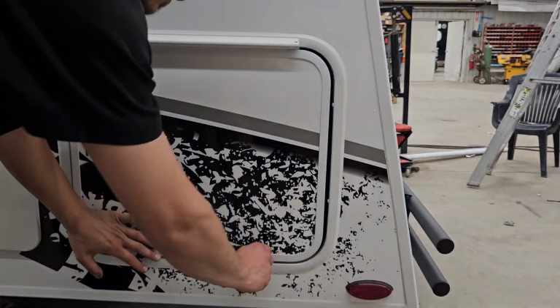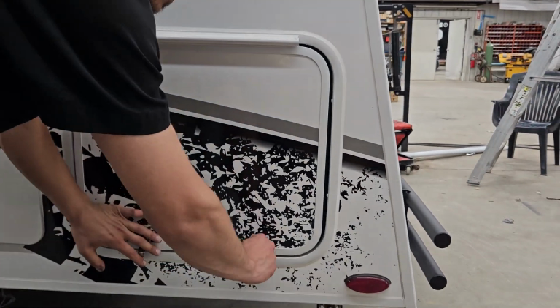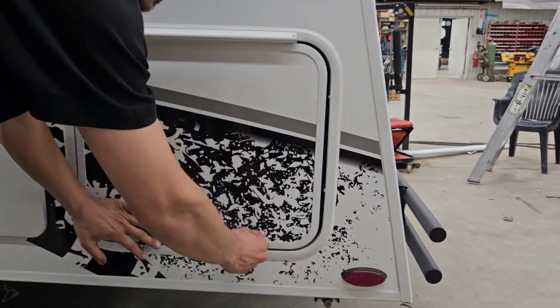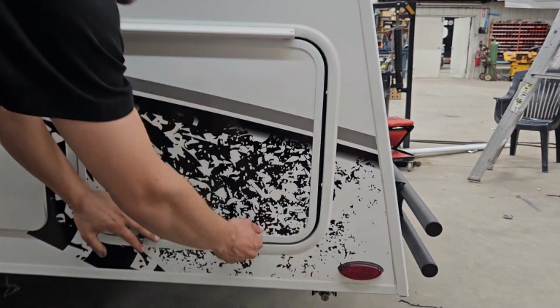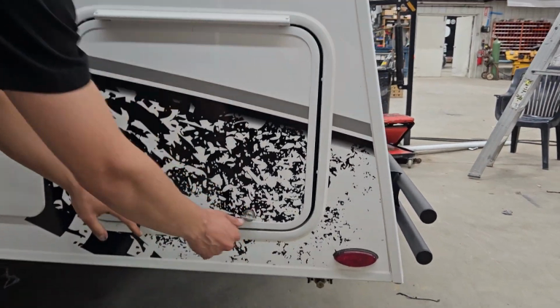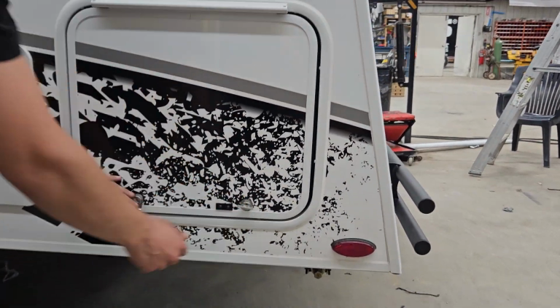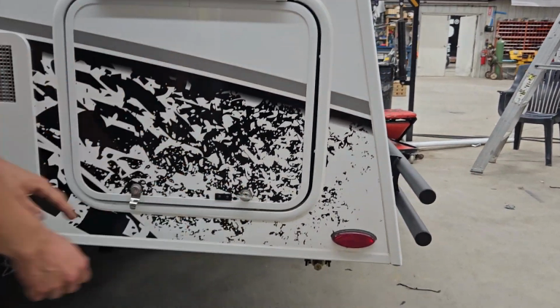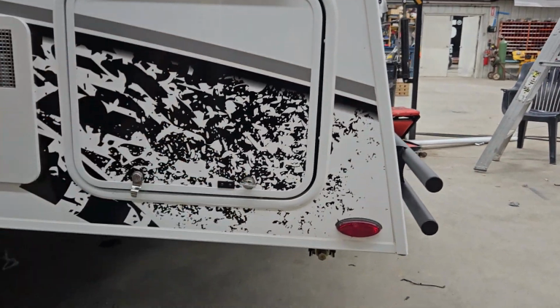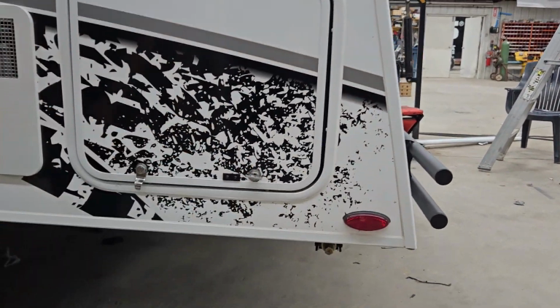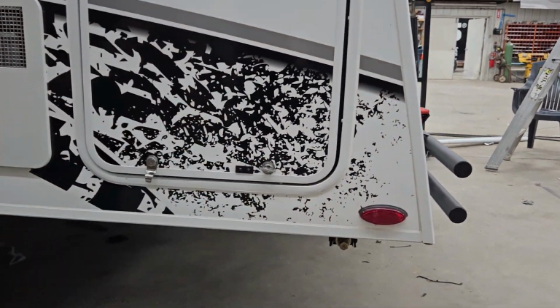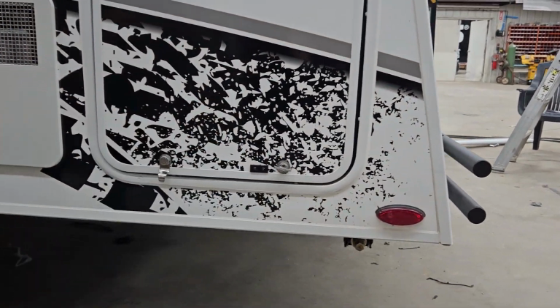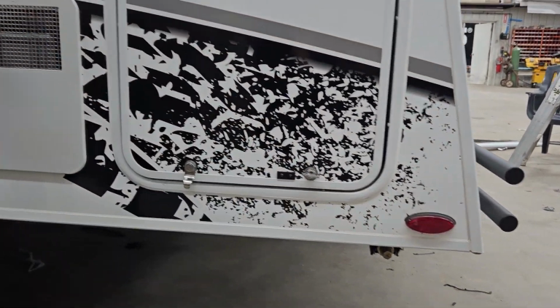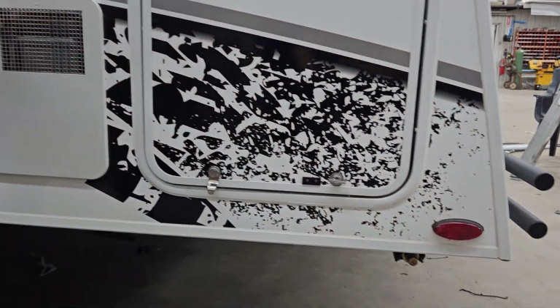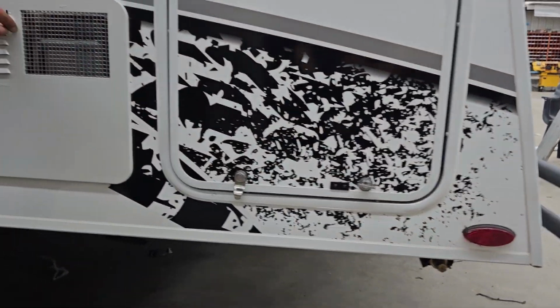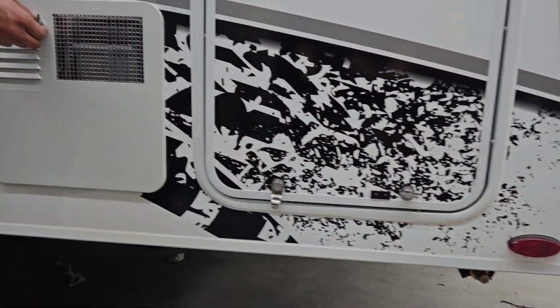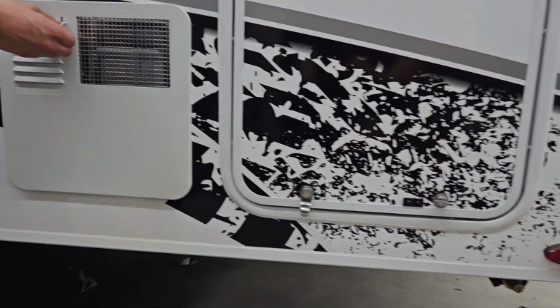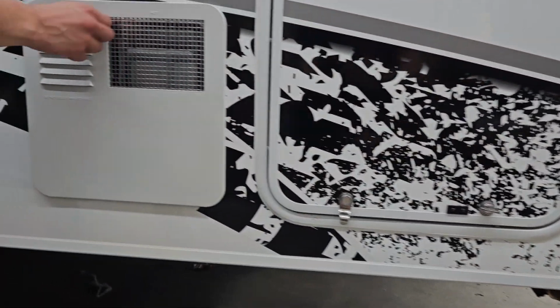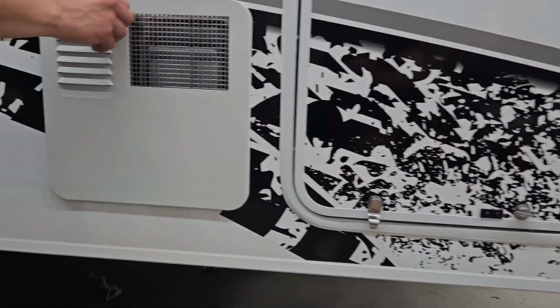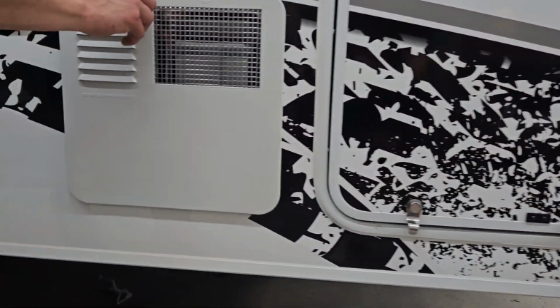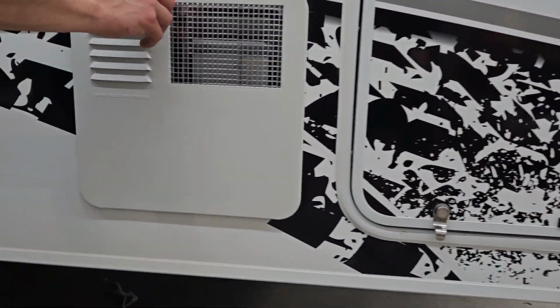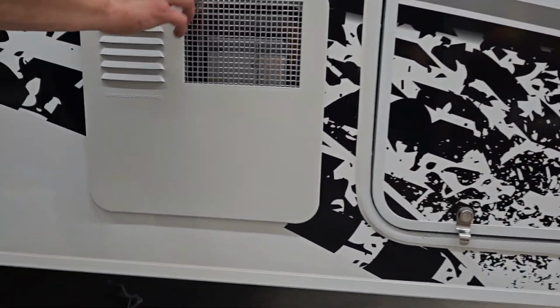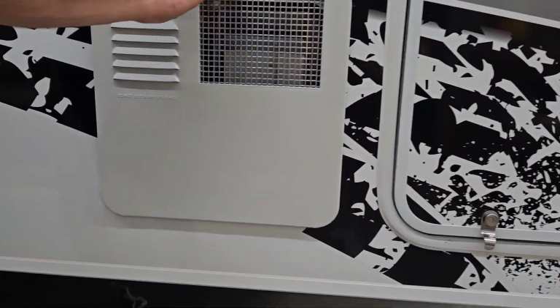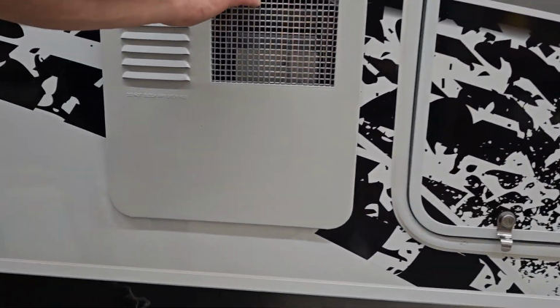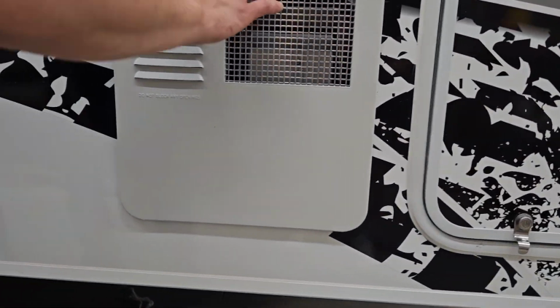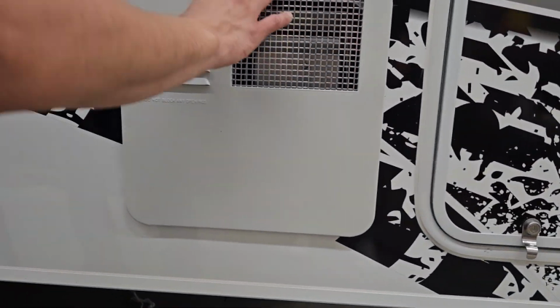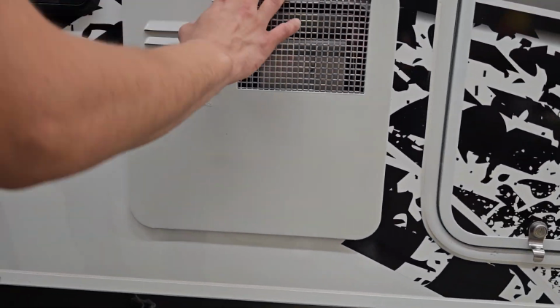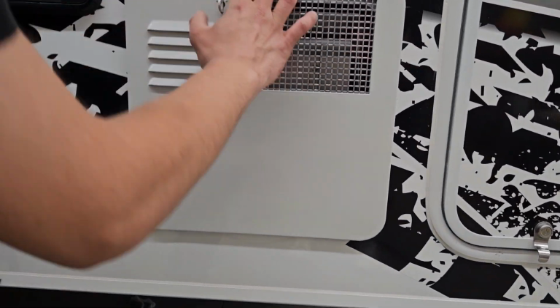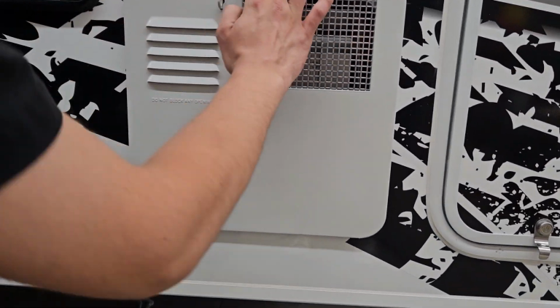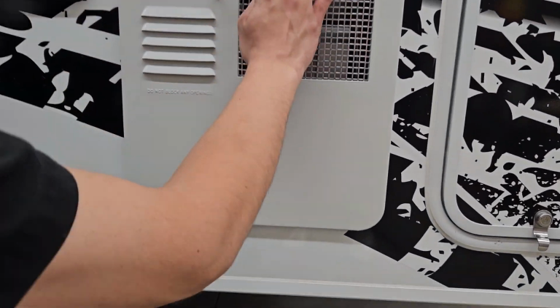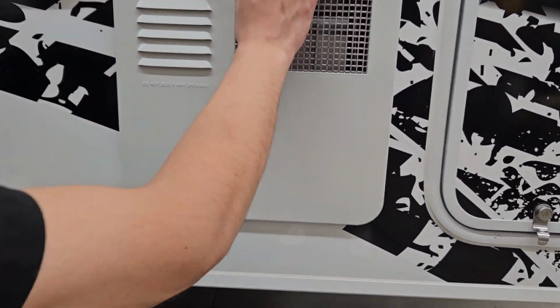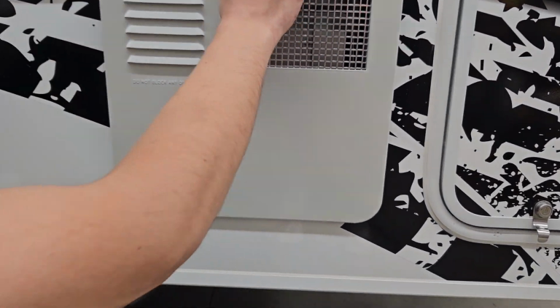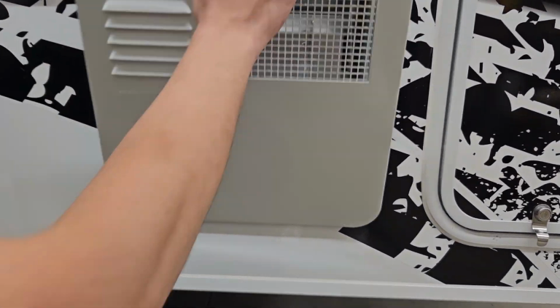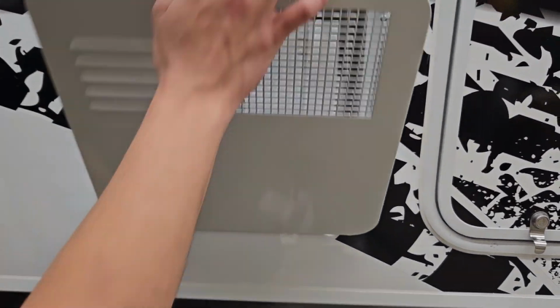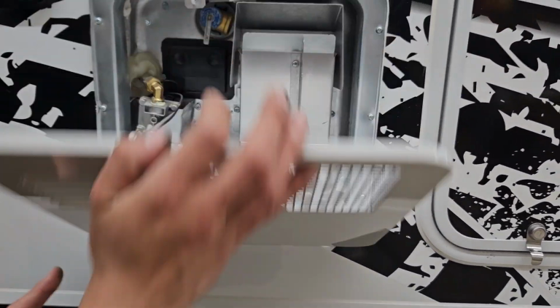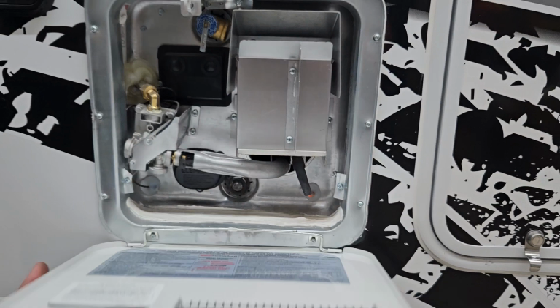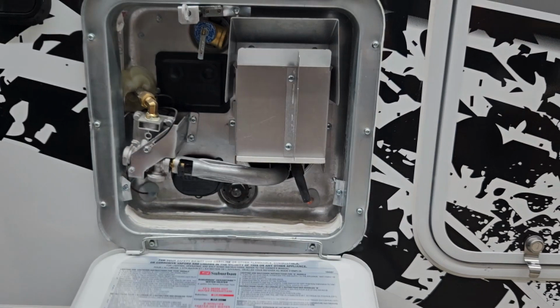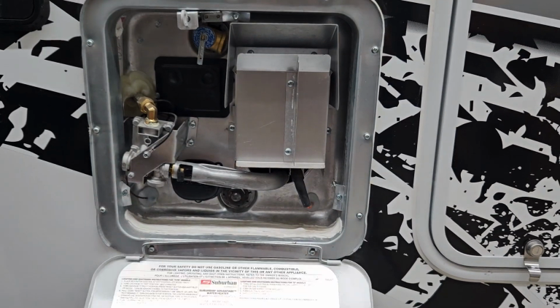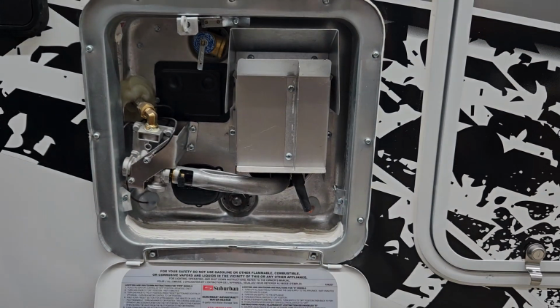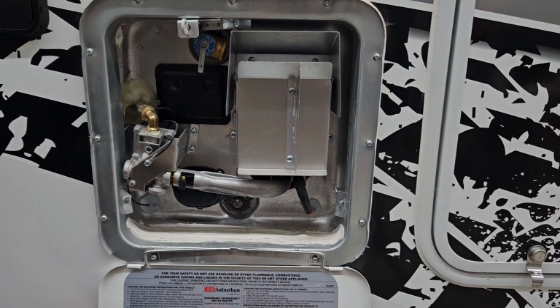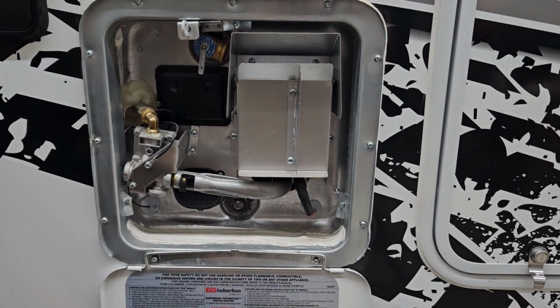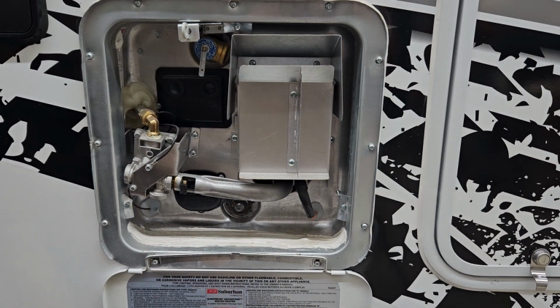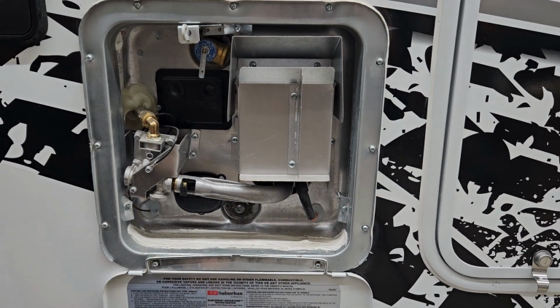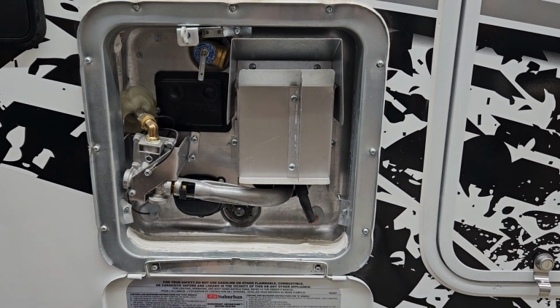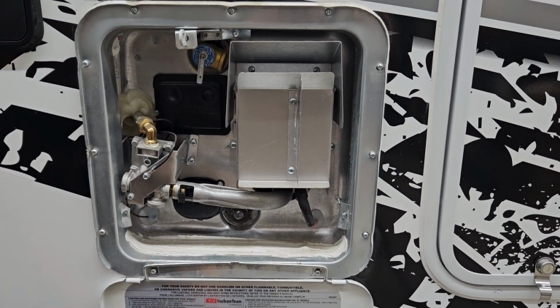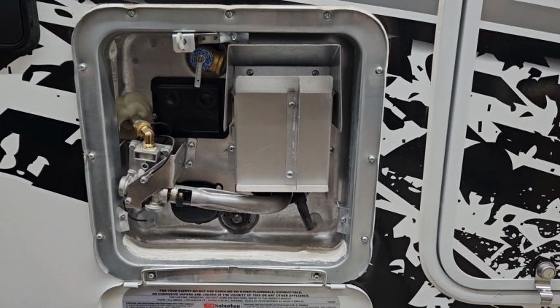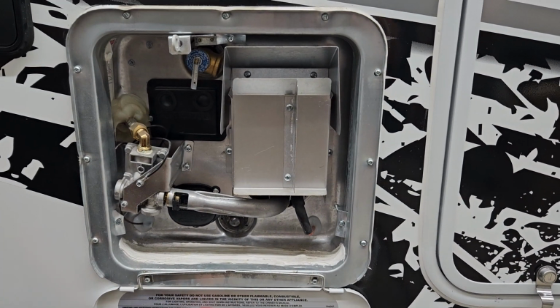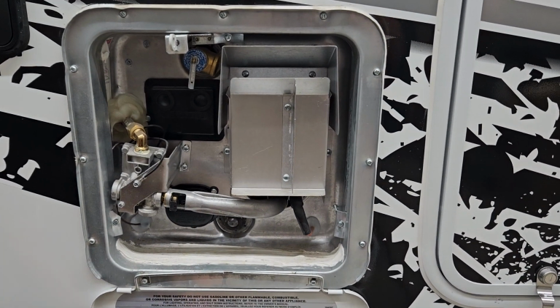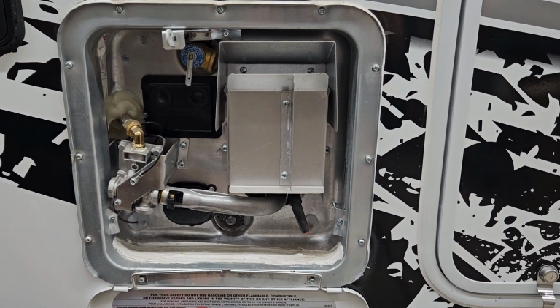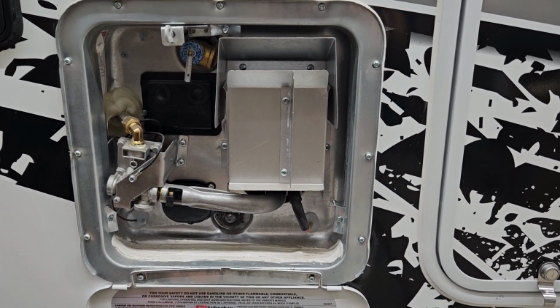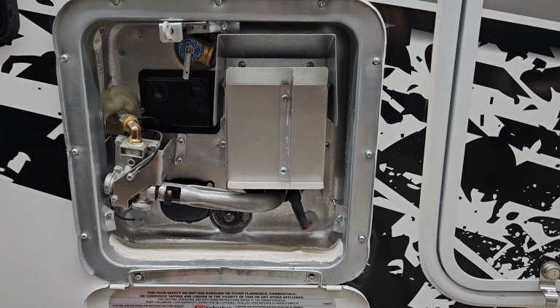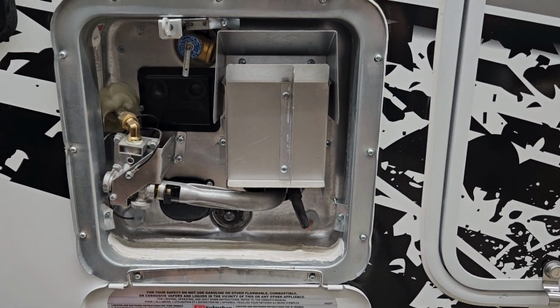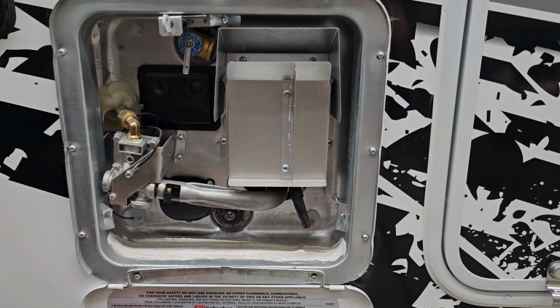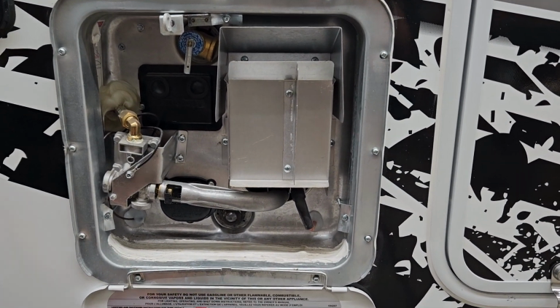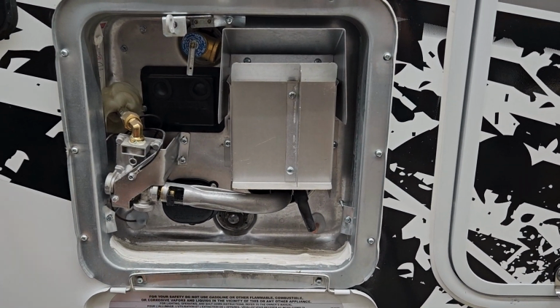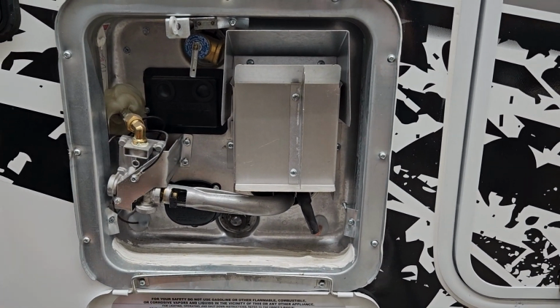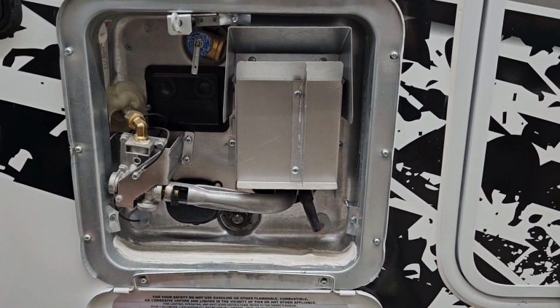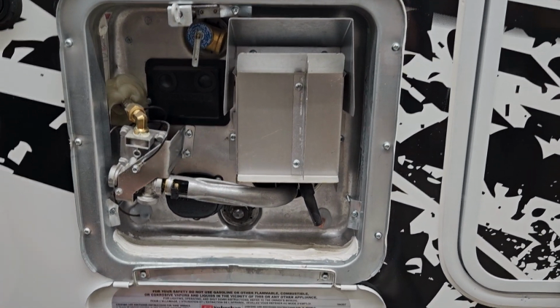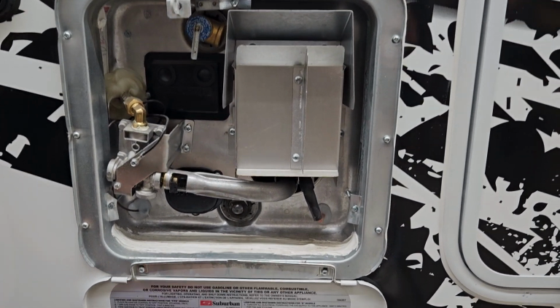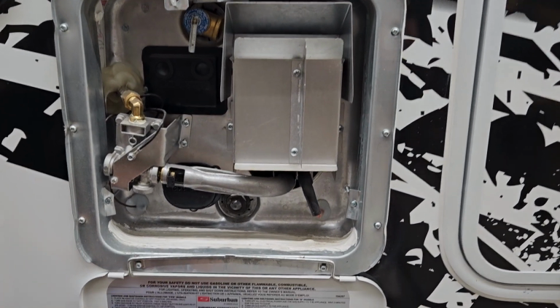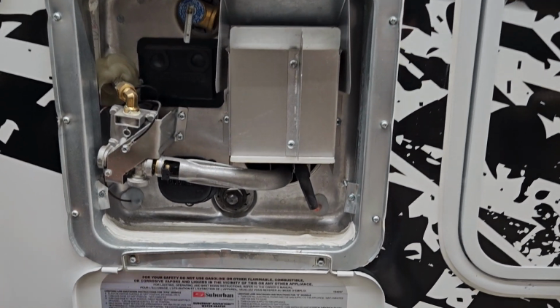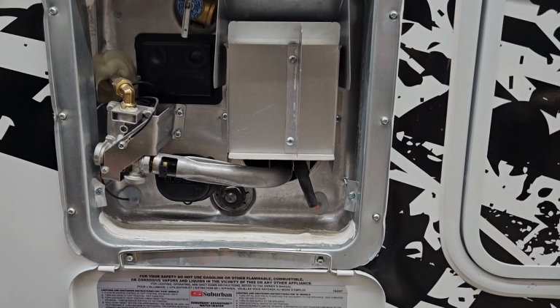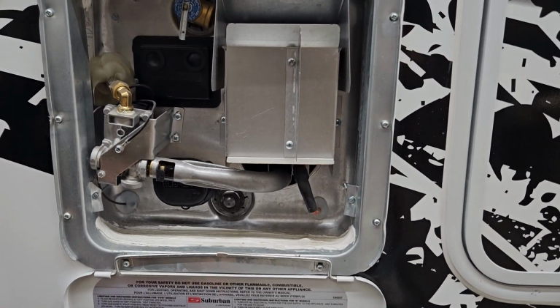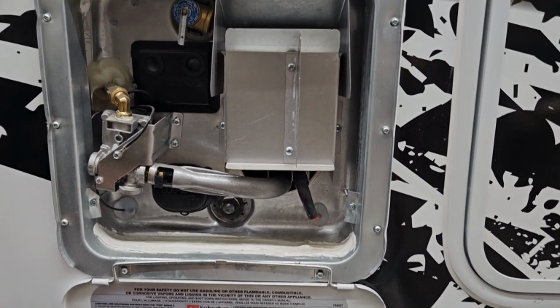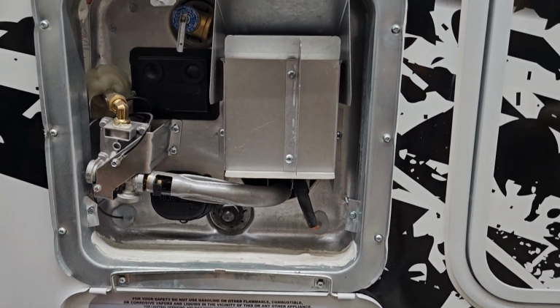Right ahead from there you're going to find your water heater. You just line up that keyway and you can pop it open. All your controls for turning it on are just inside the unit.